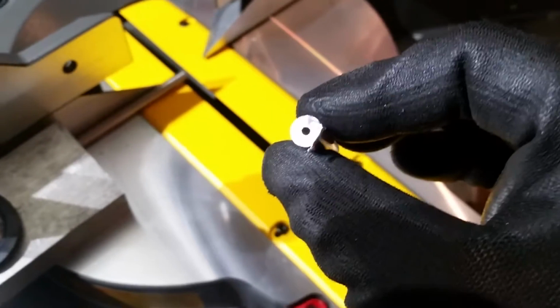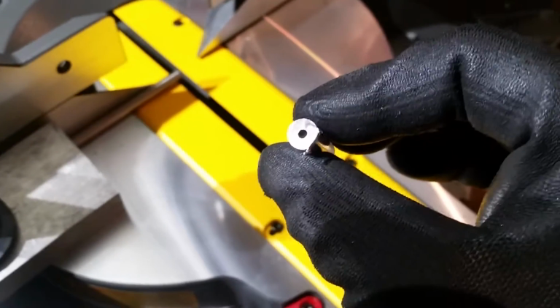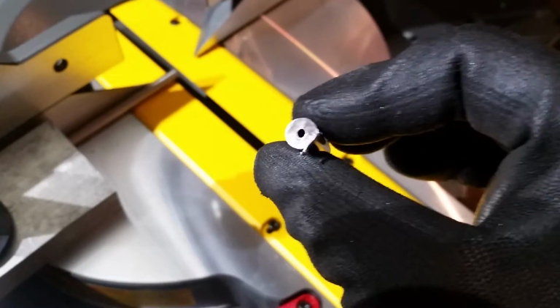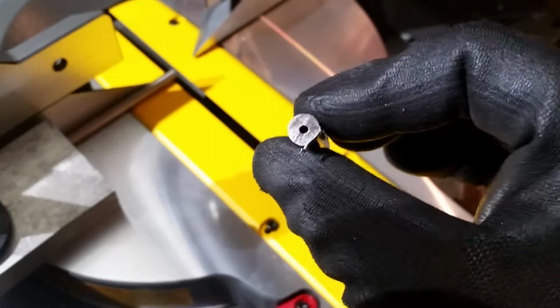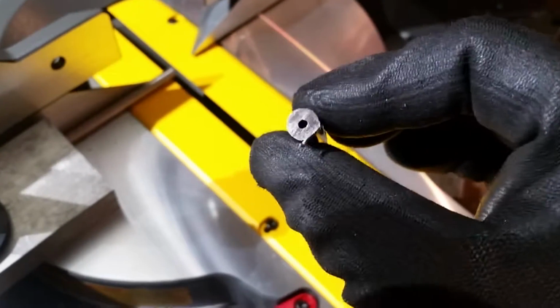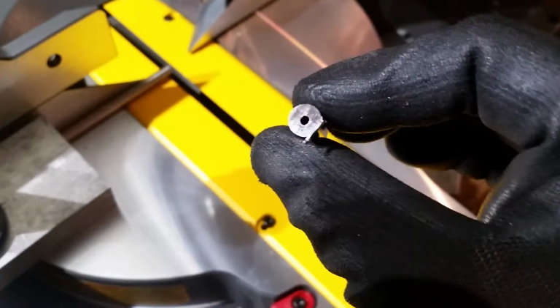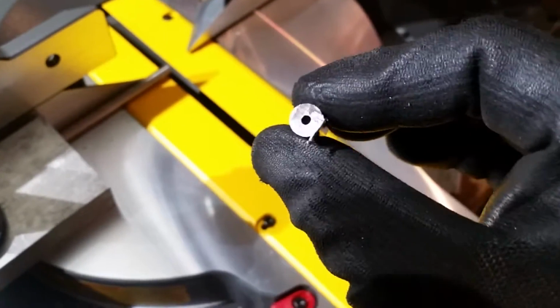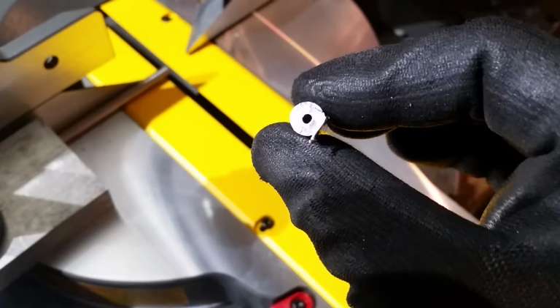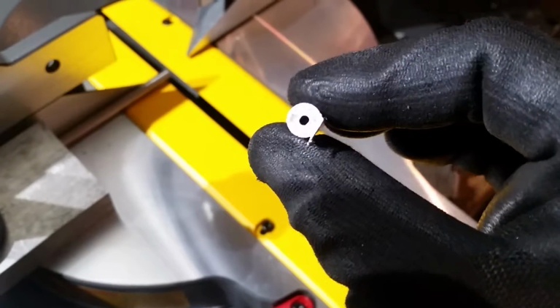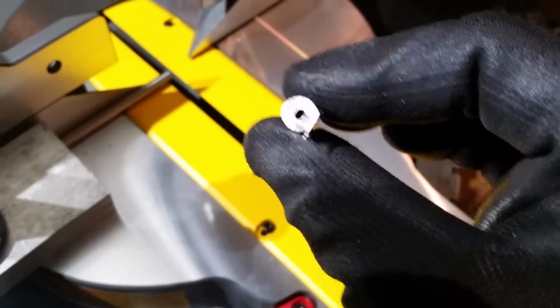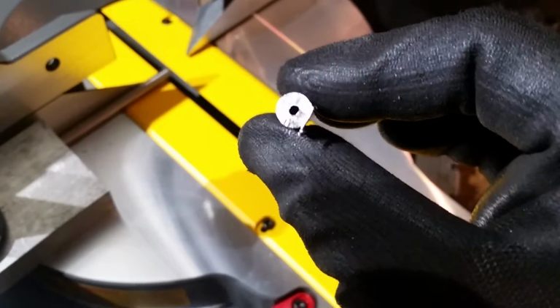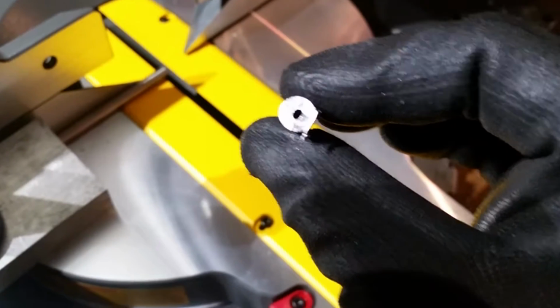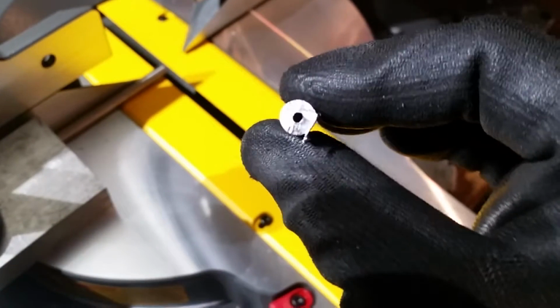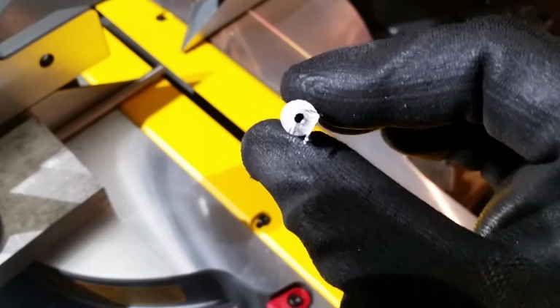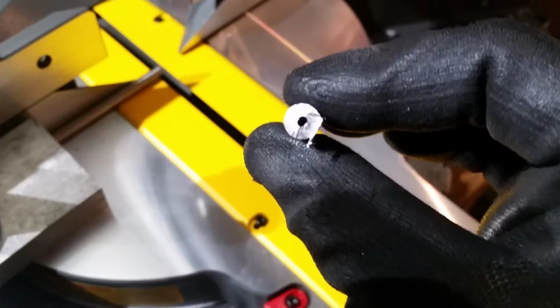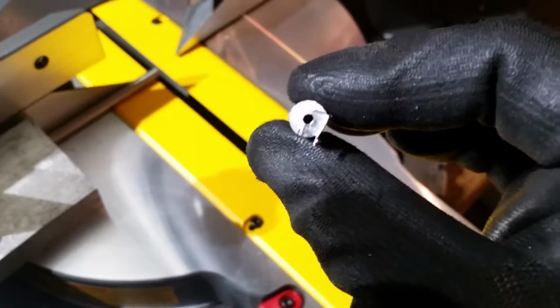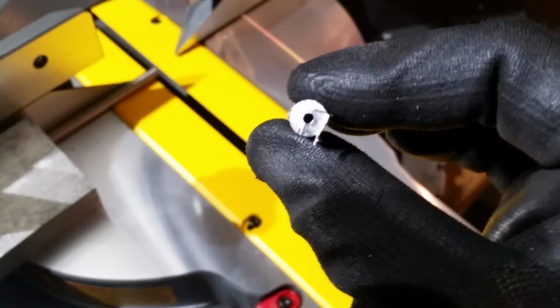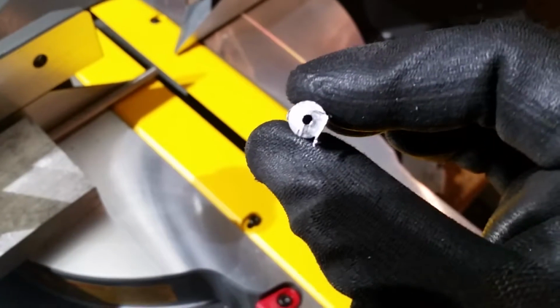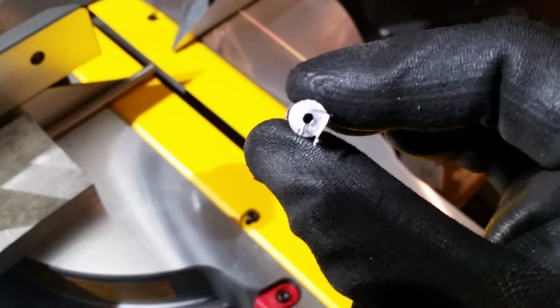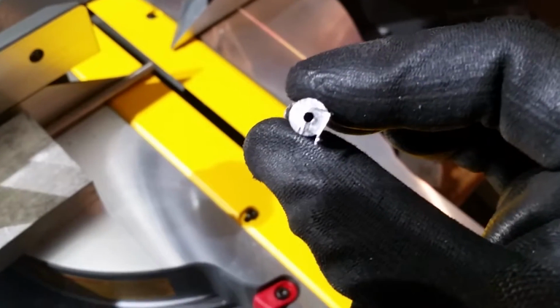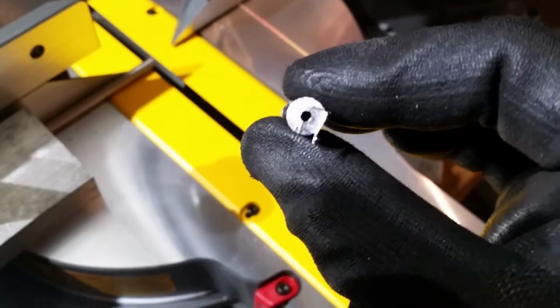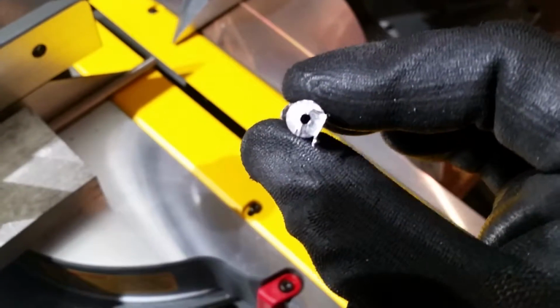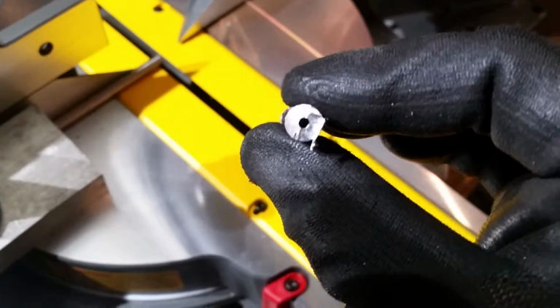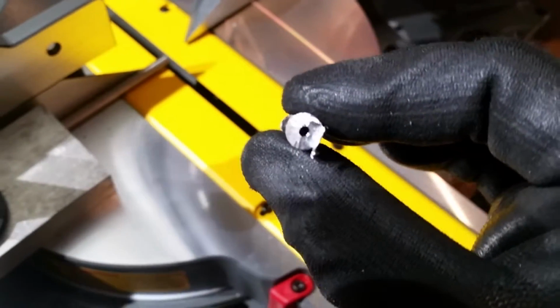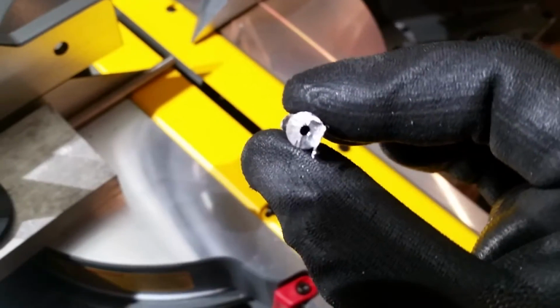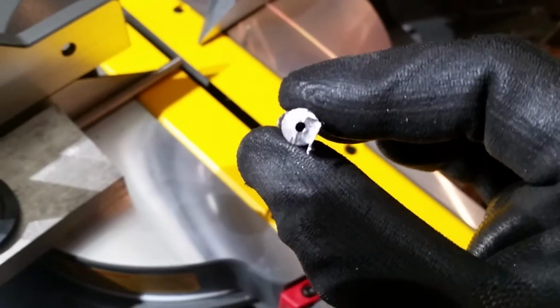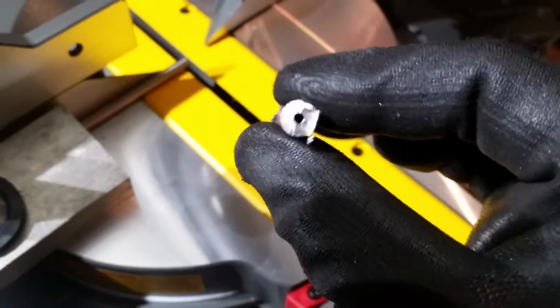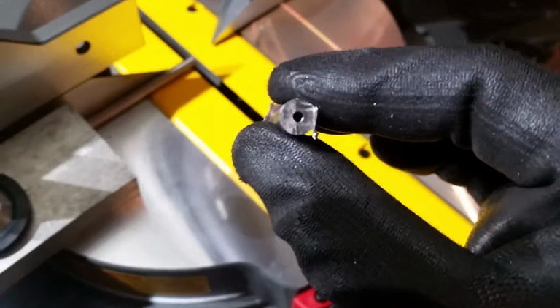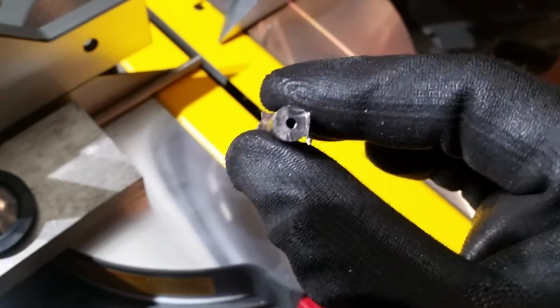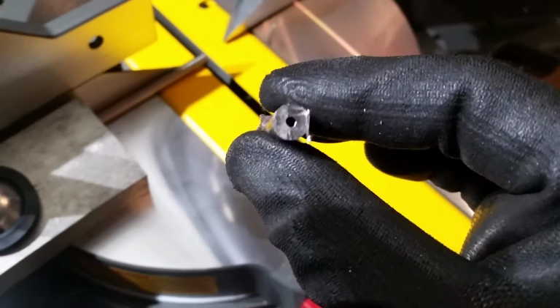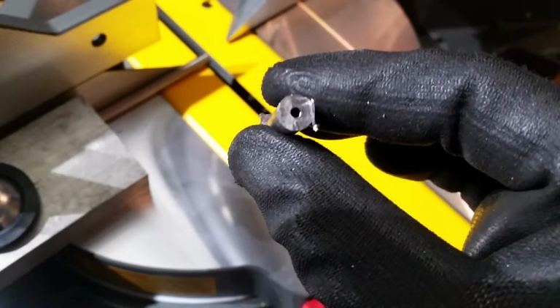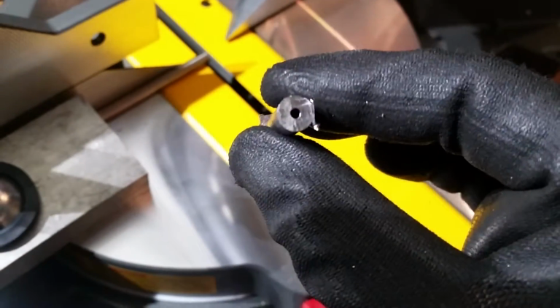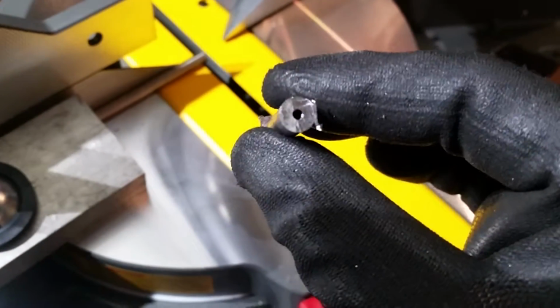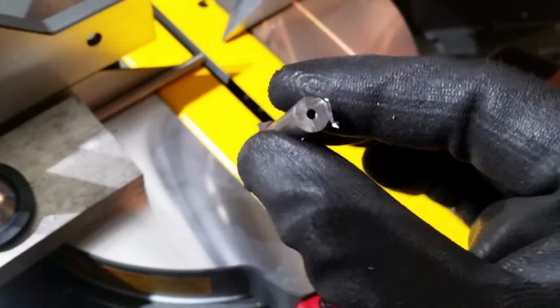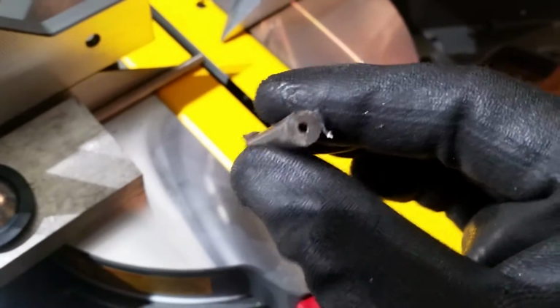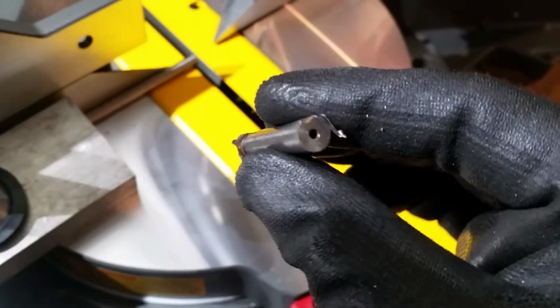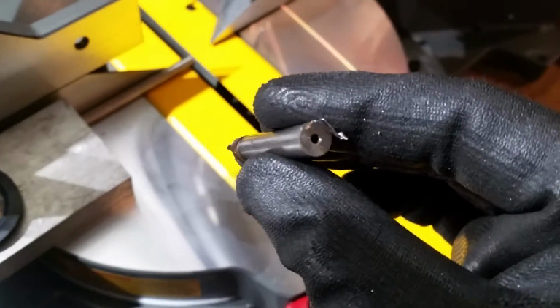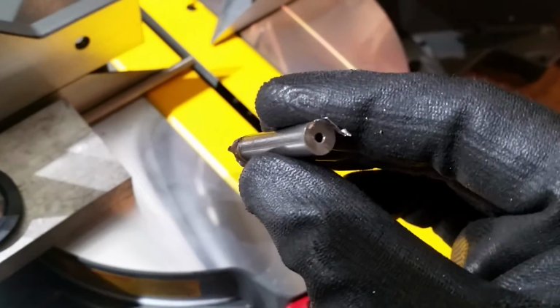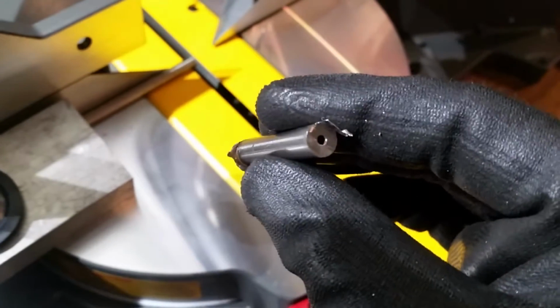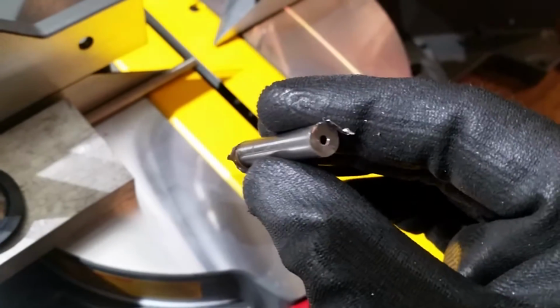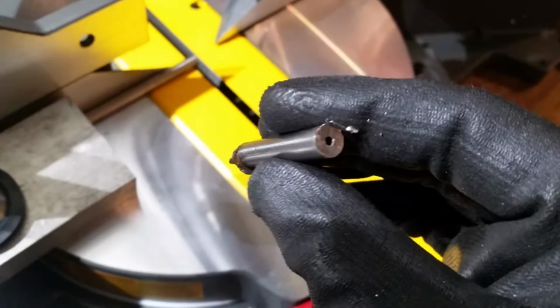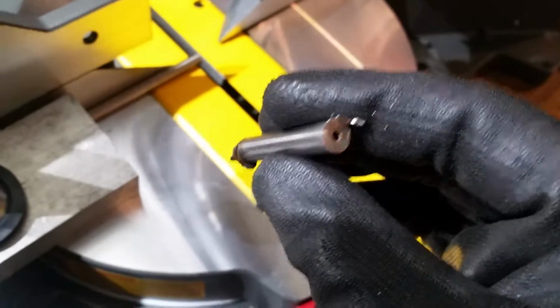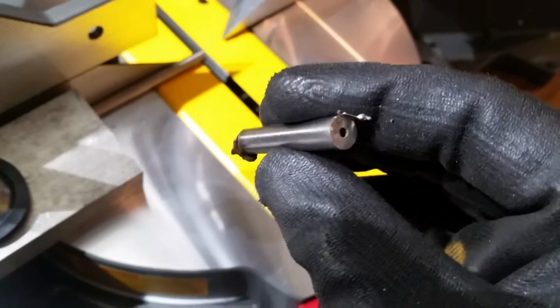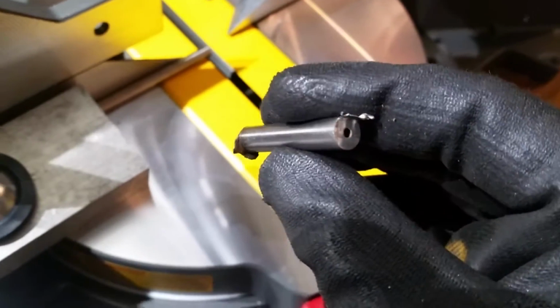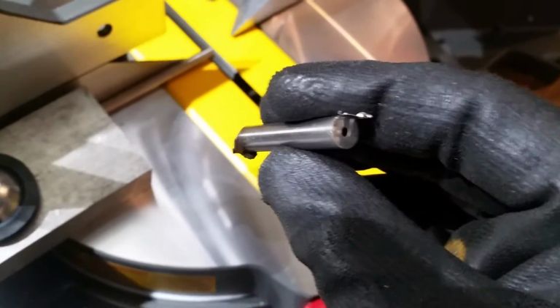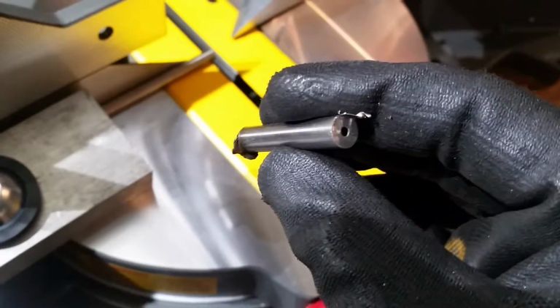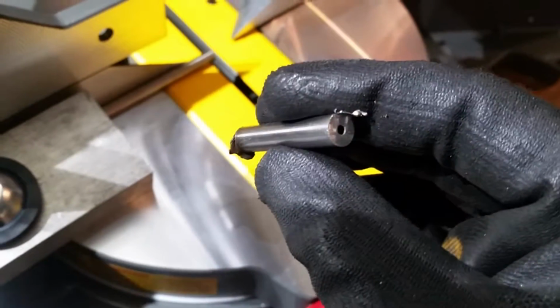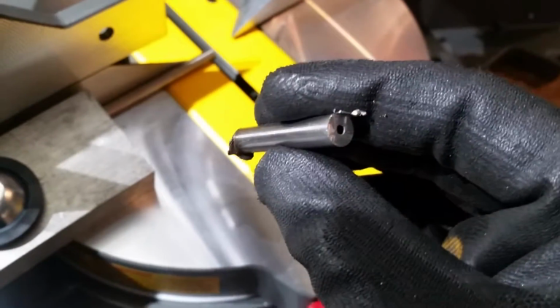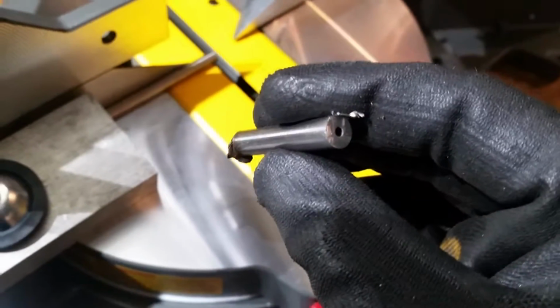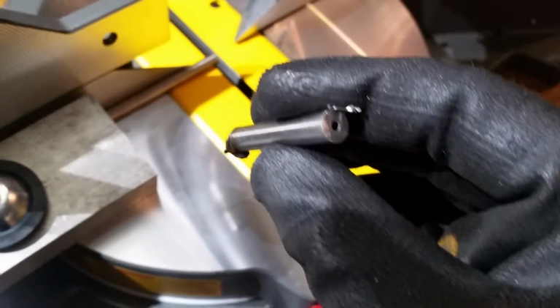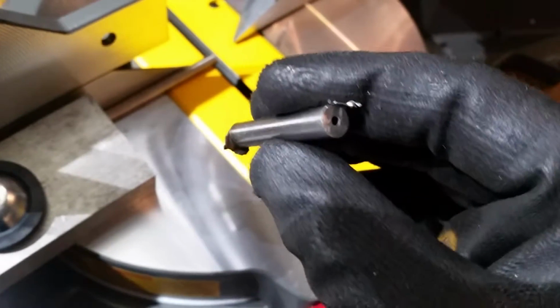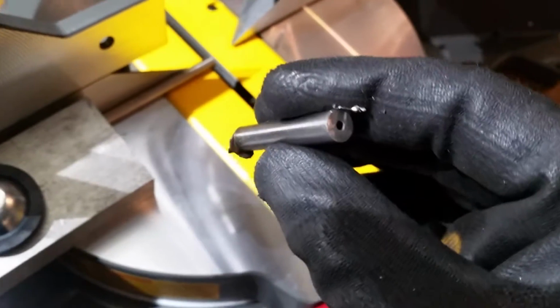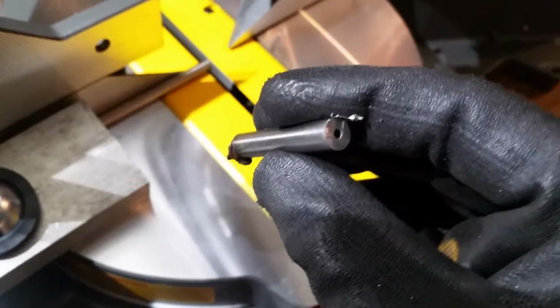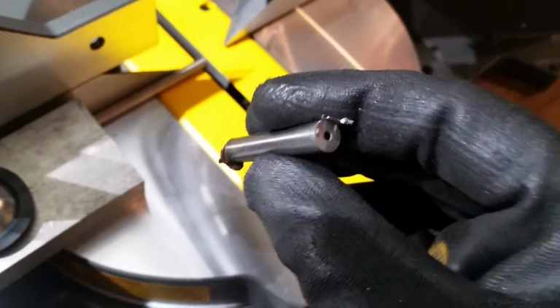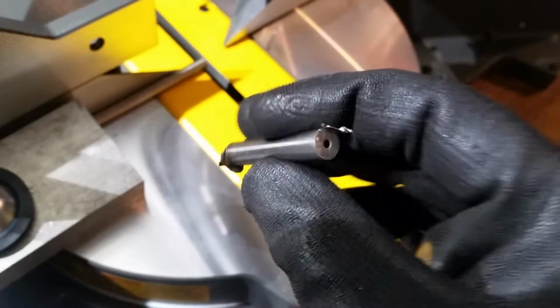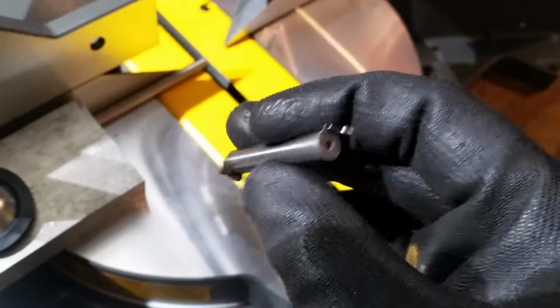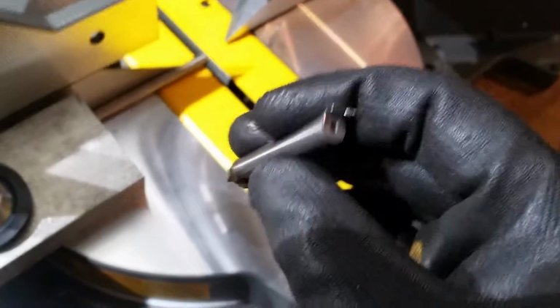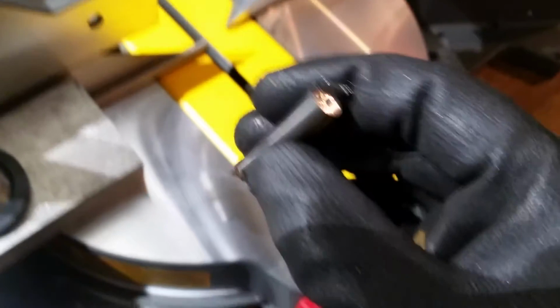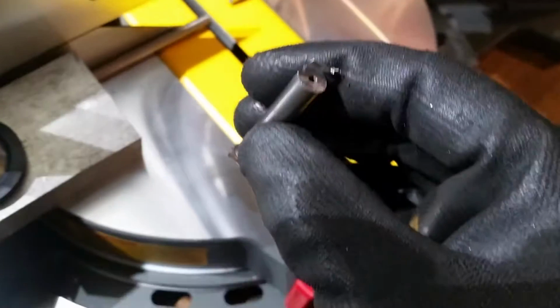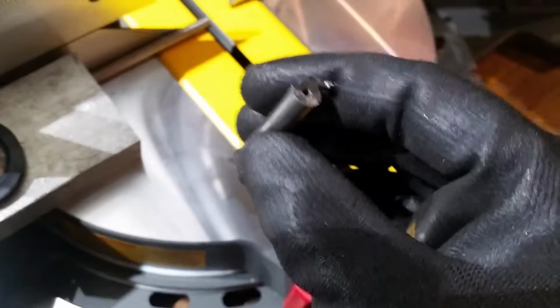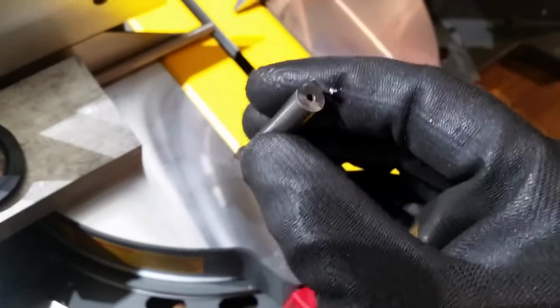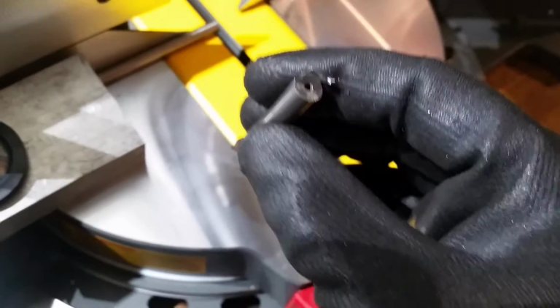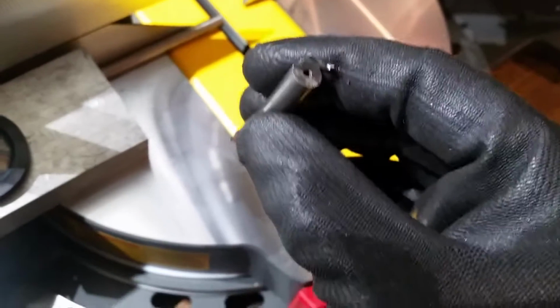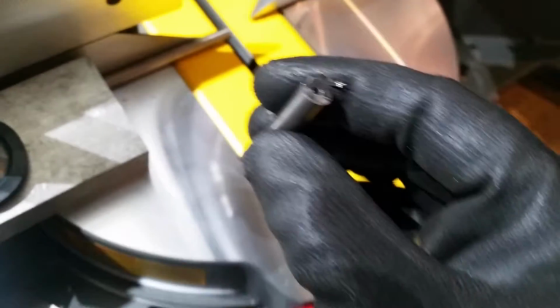Drilling your first small hole is, I find, the hardest part of the matter. So there you go.